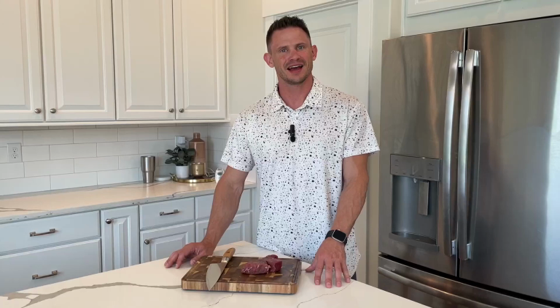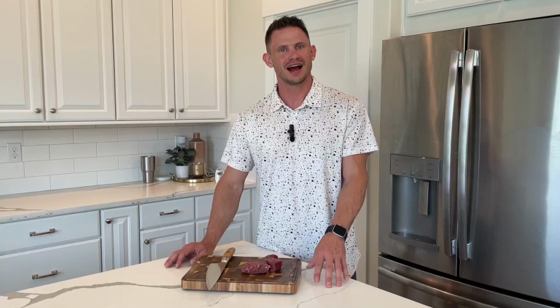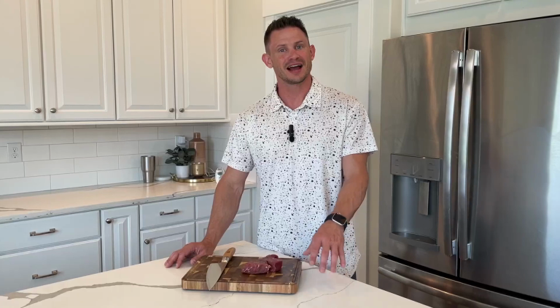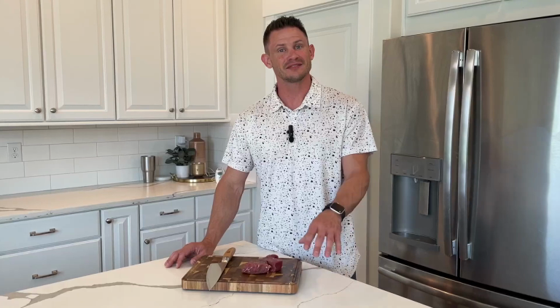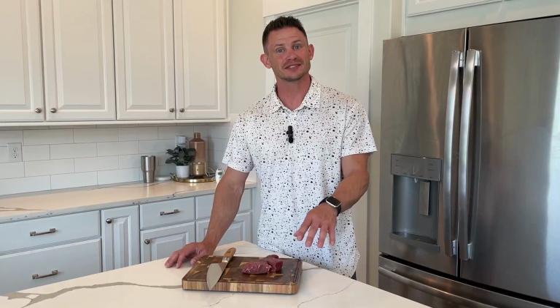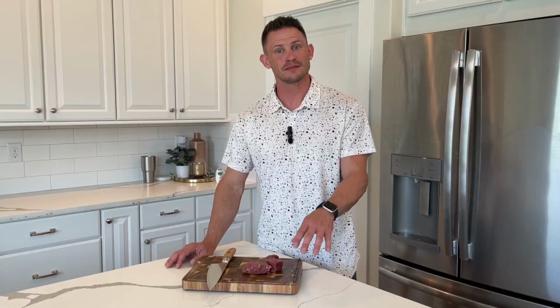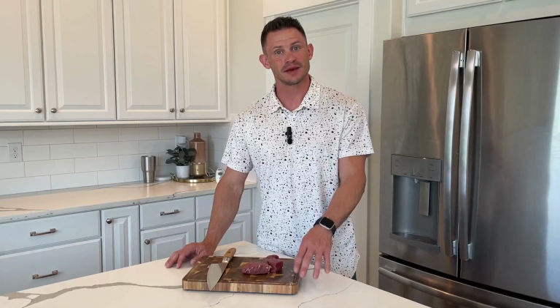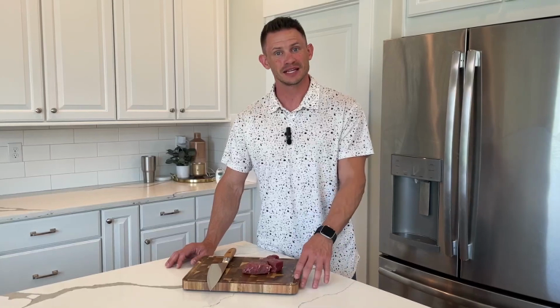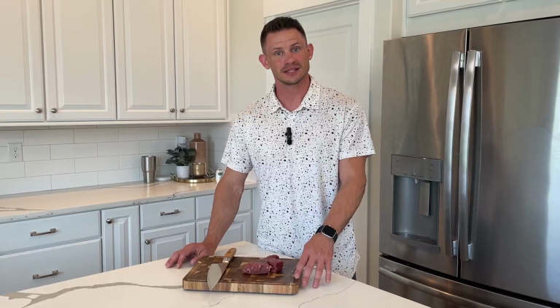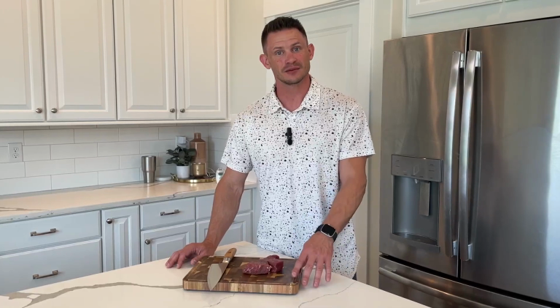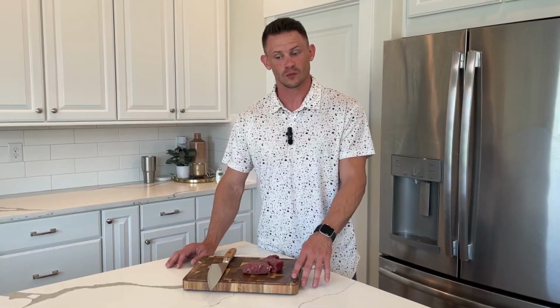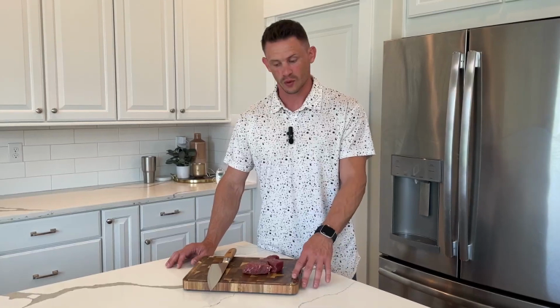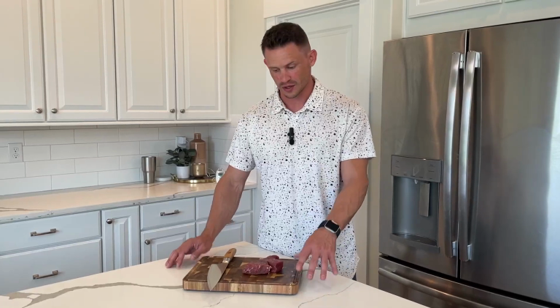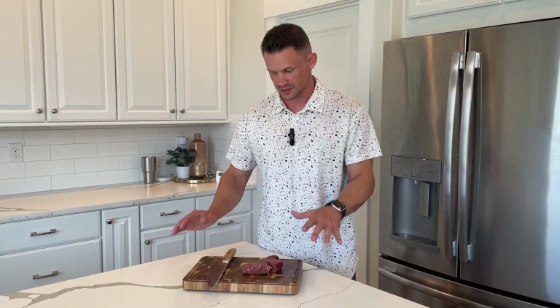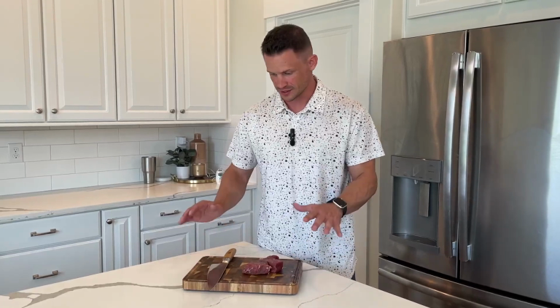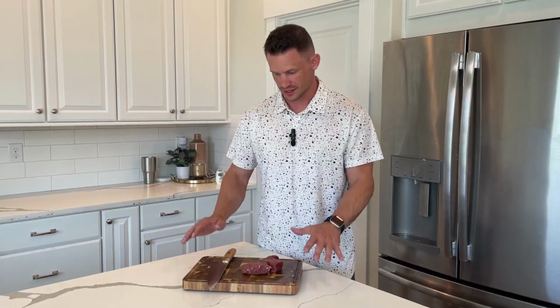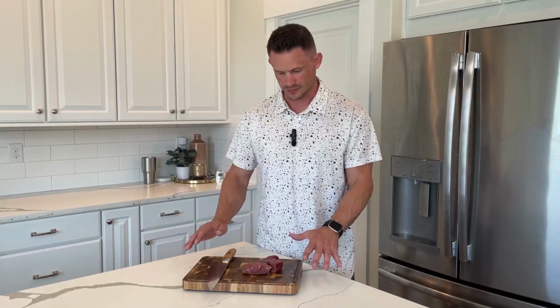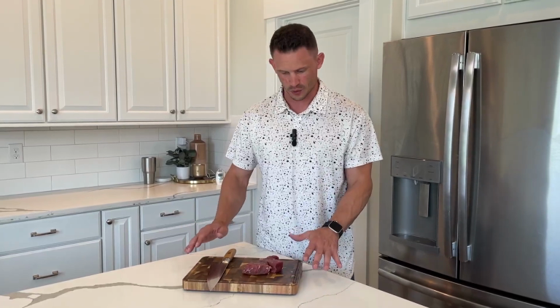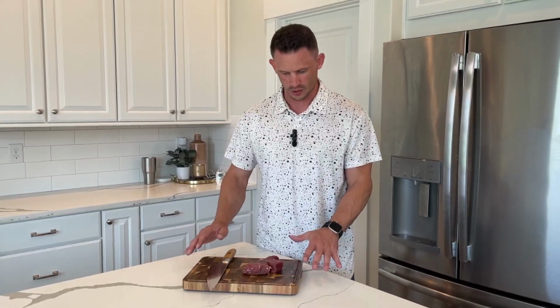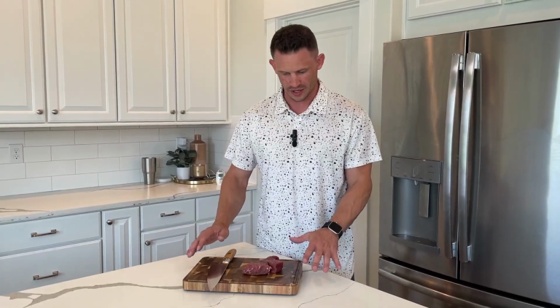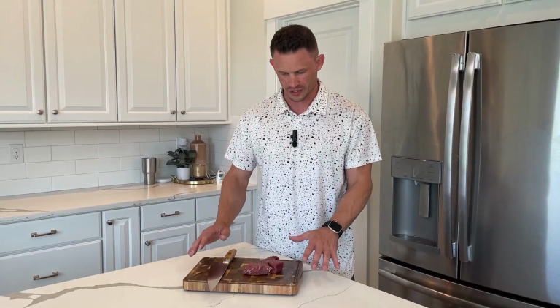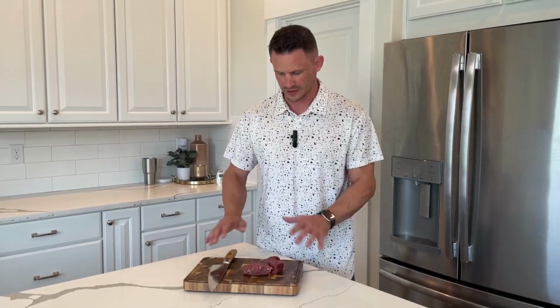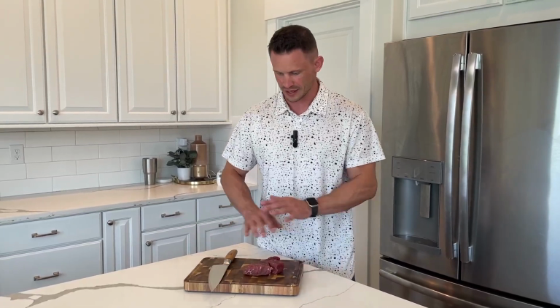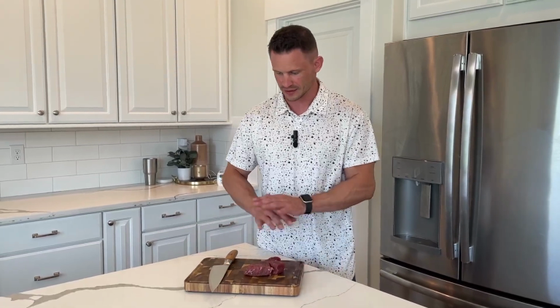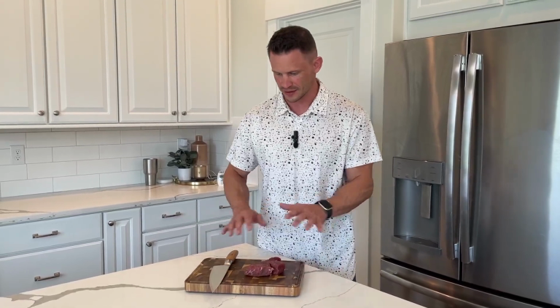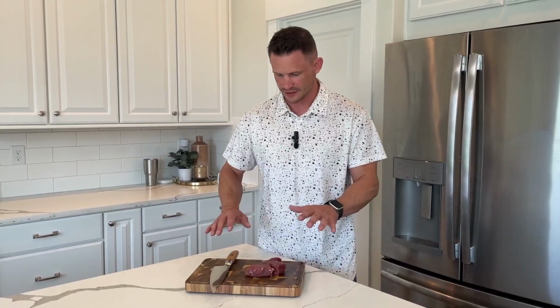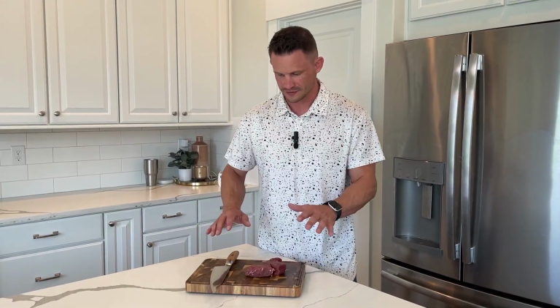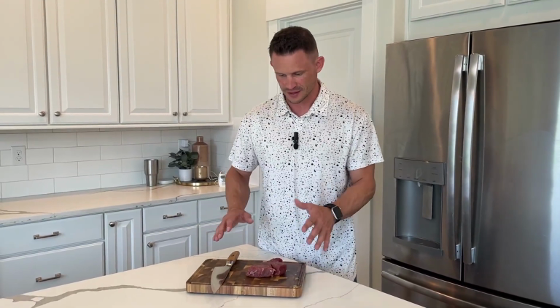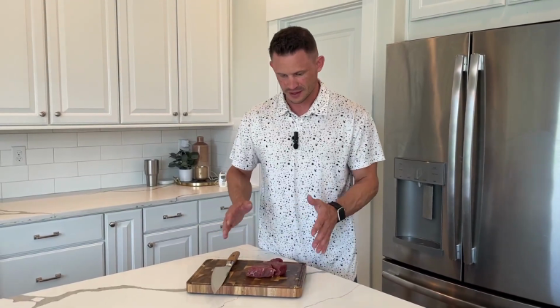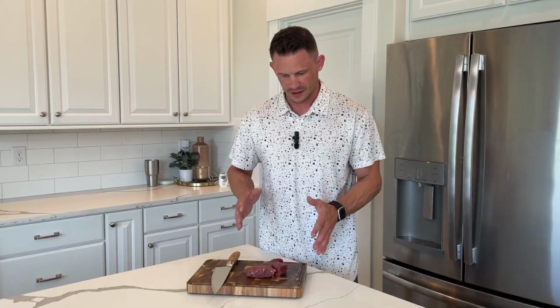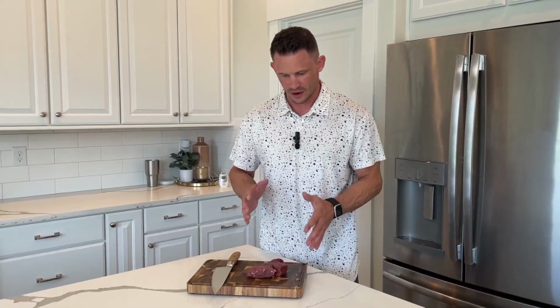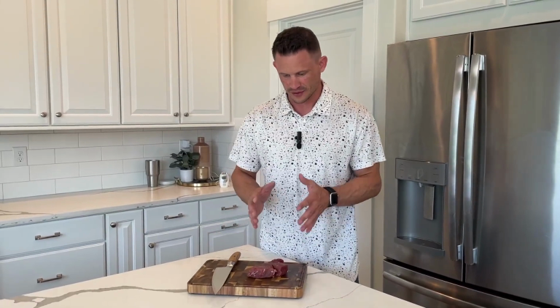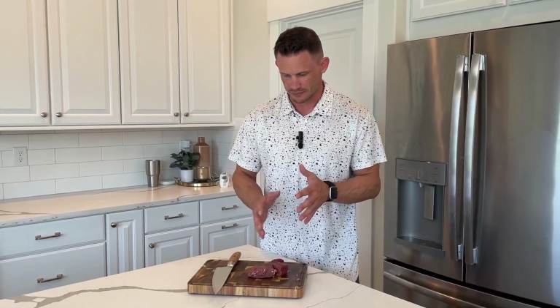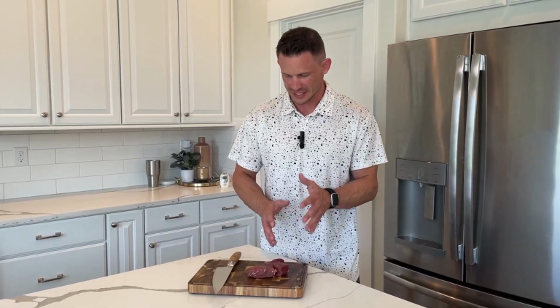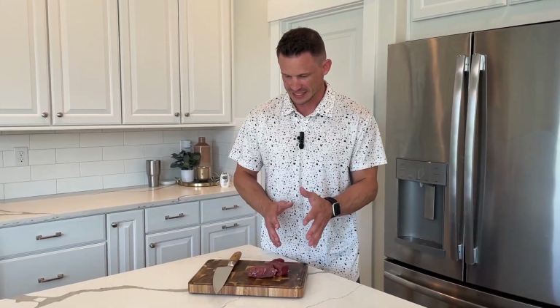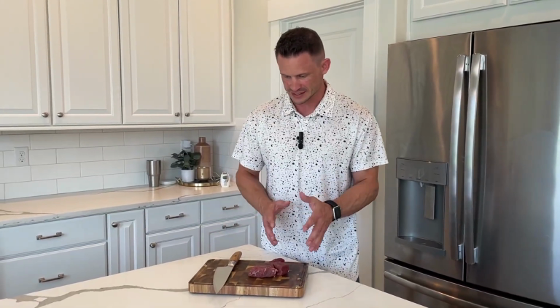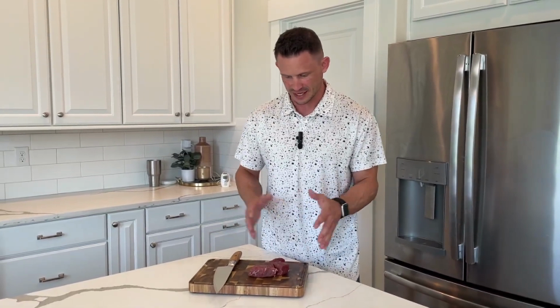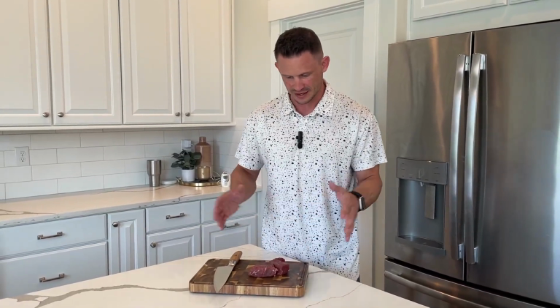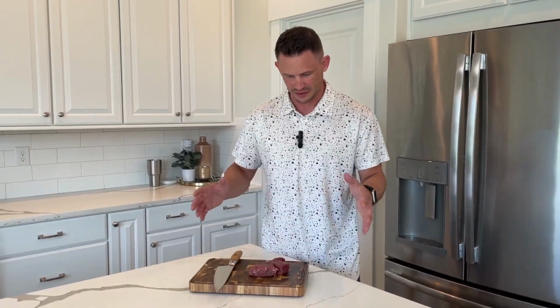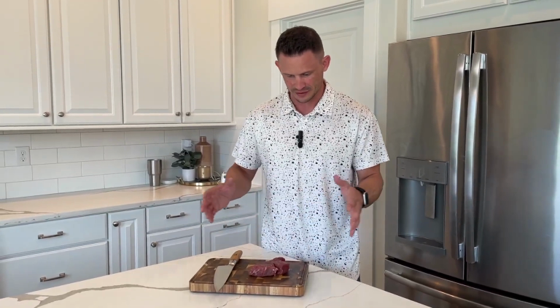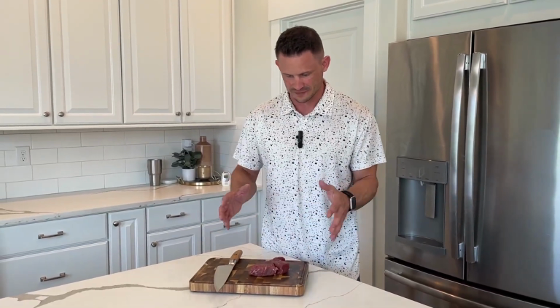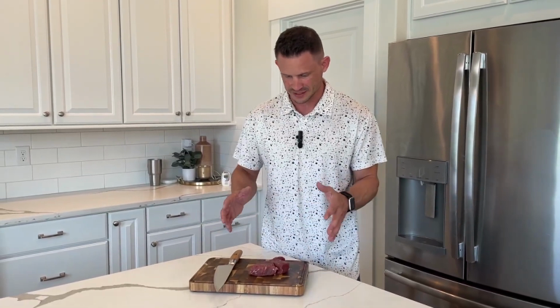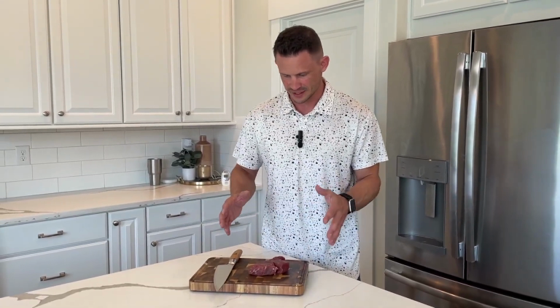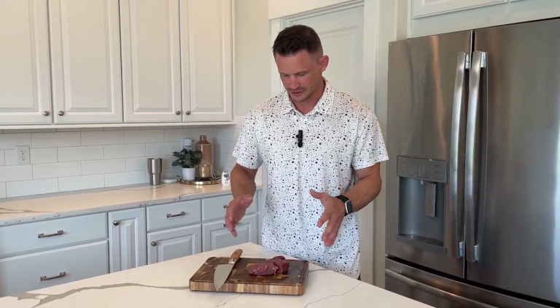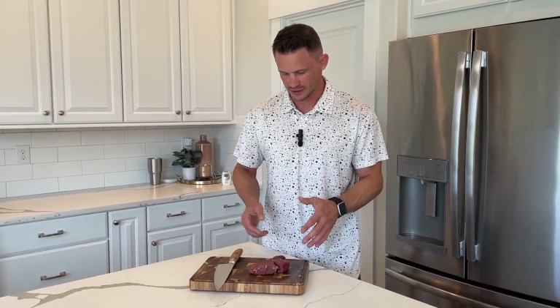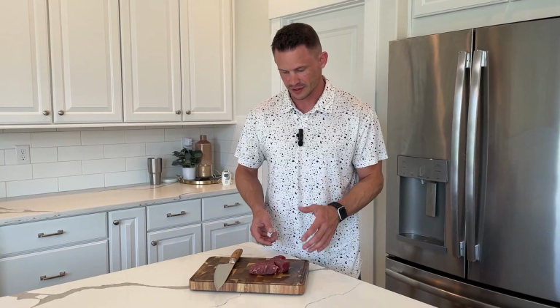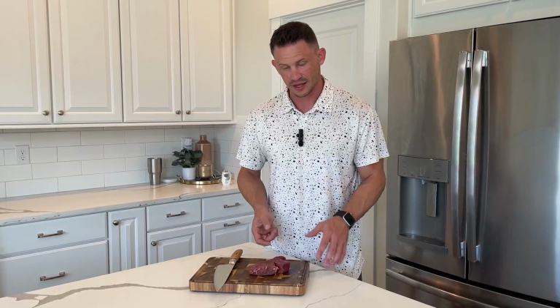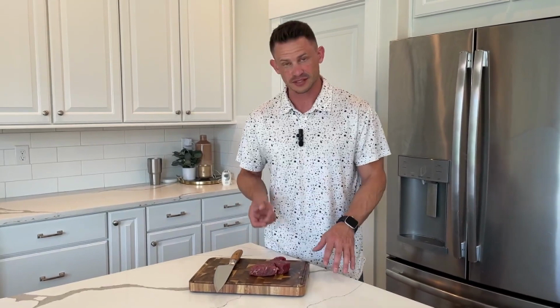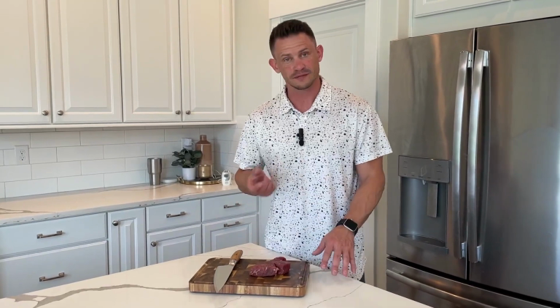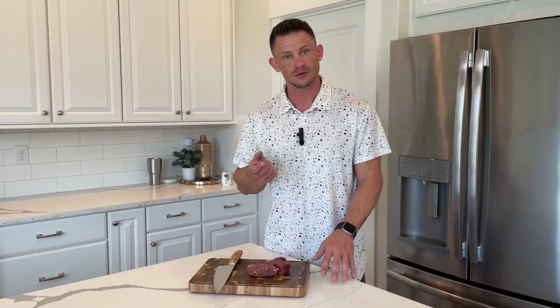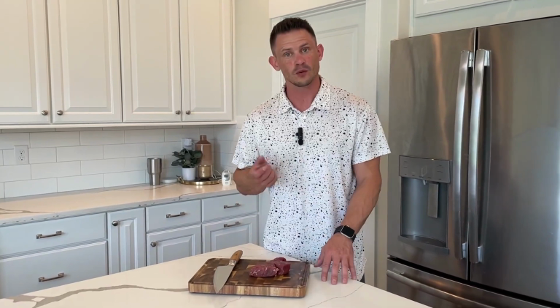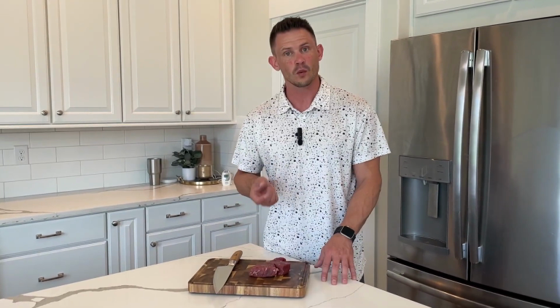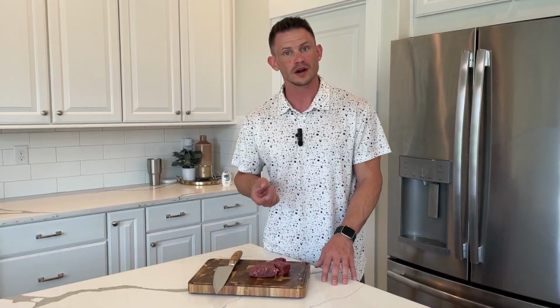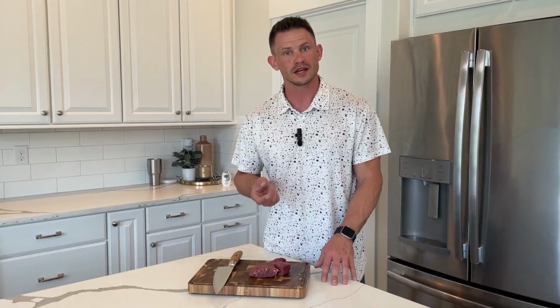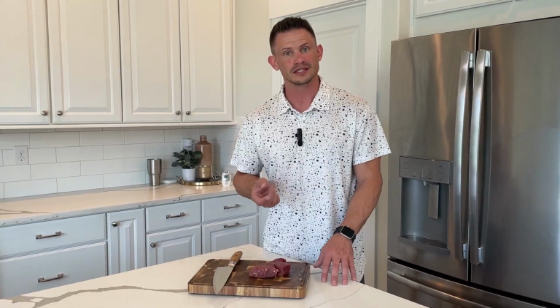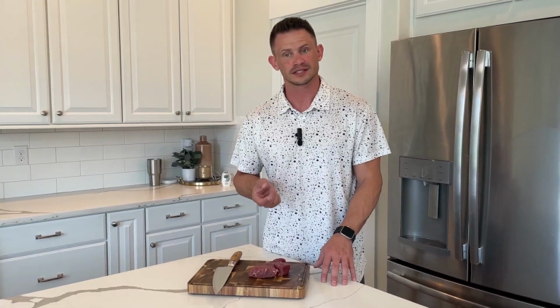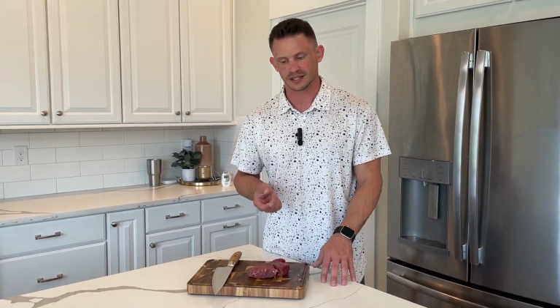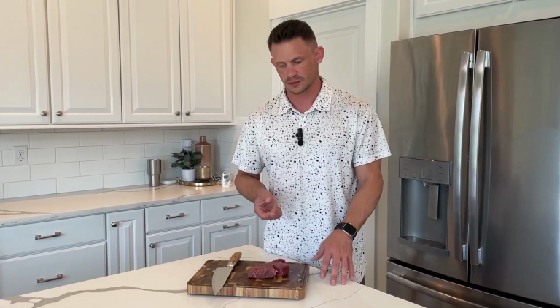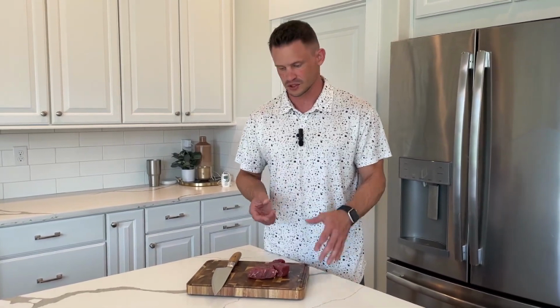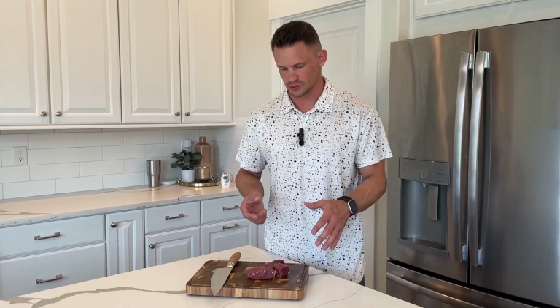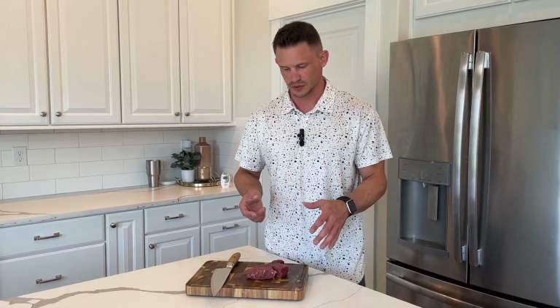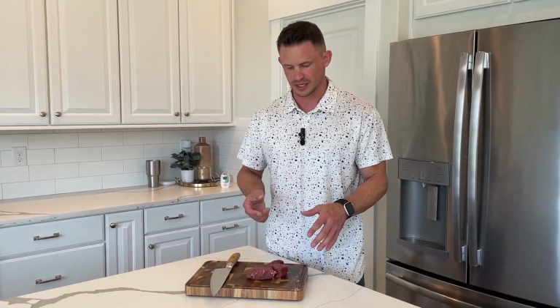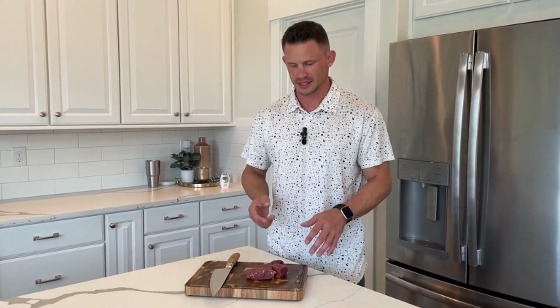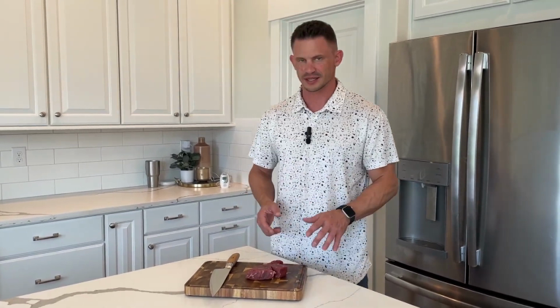I have this amazing wood cutting board right here that I love — all the pieces and how they fit together. It's a full one inch thick, which is really nice.